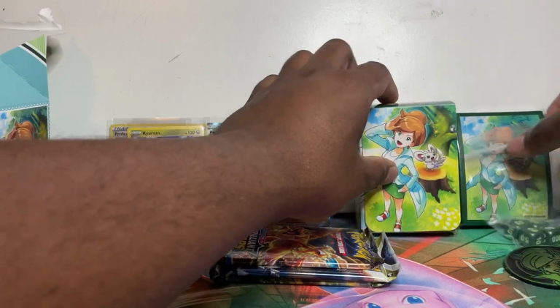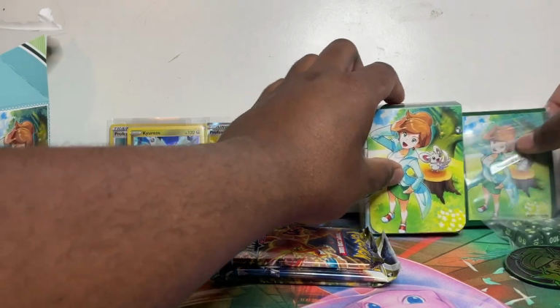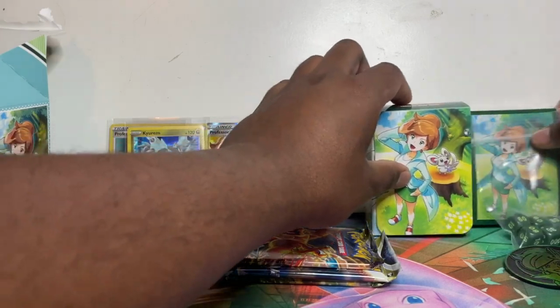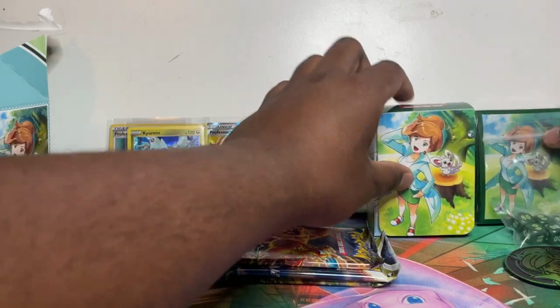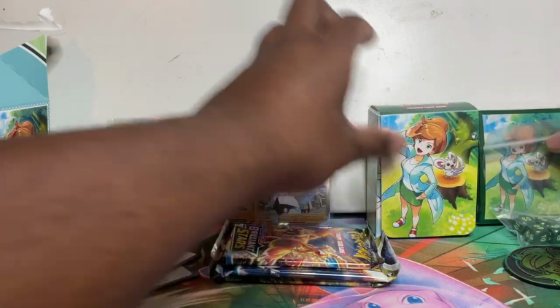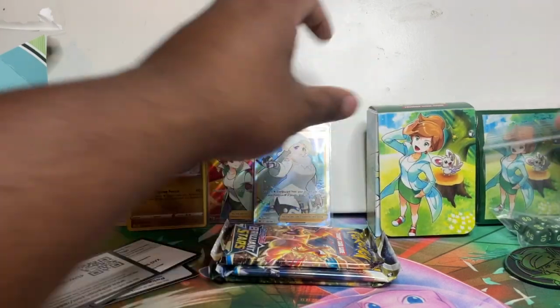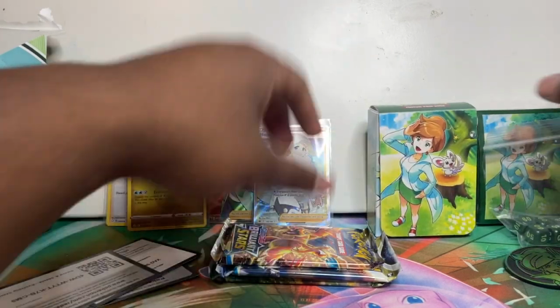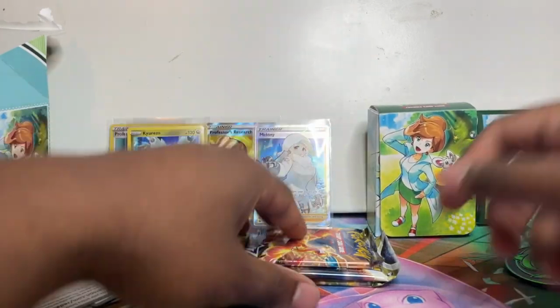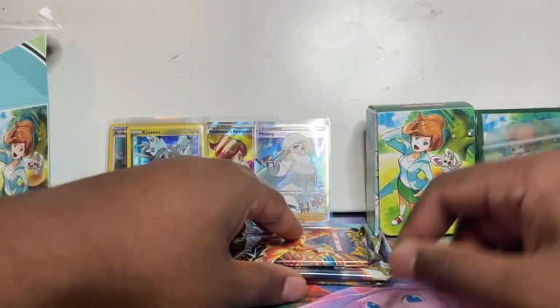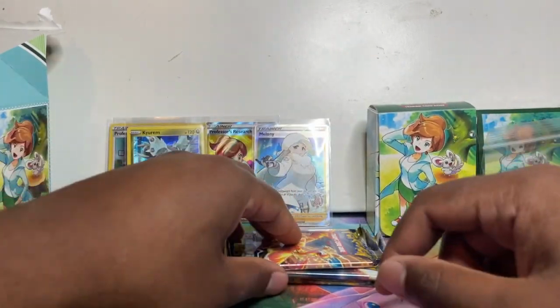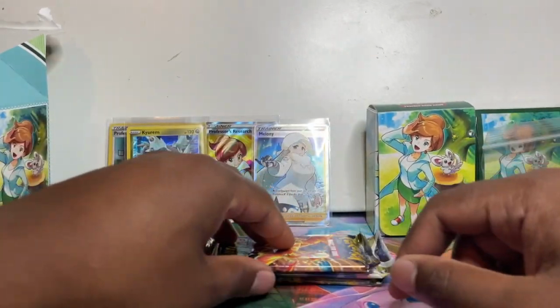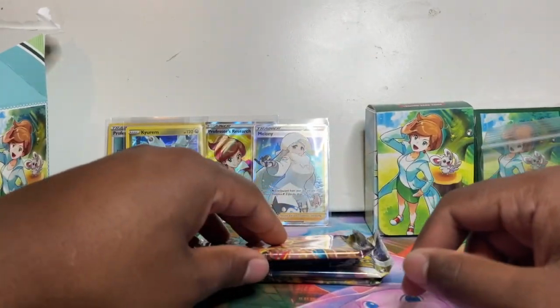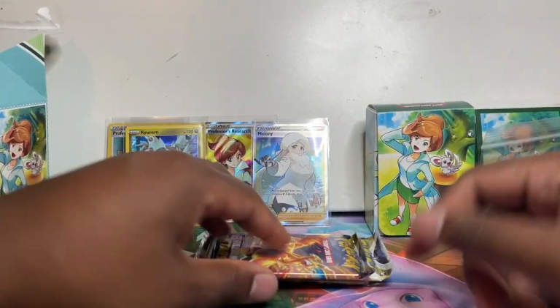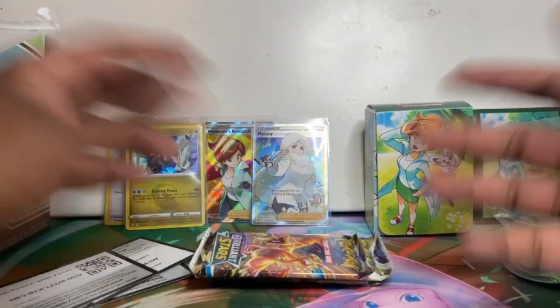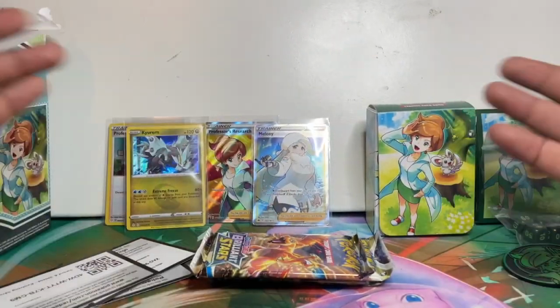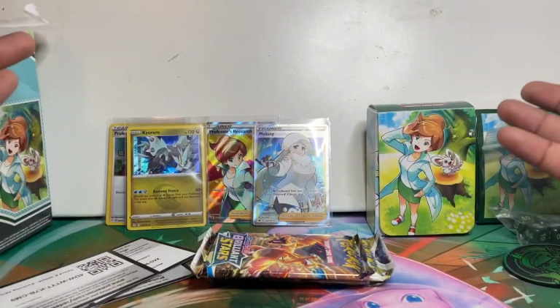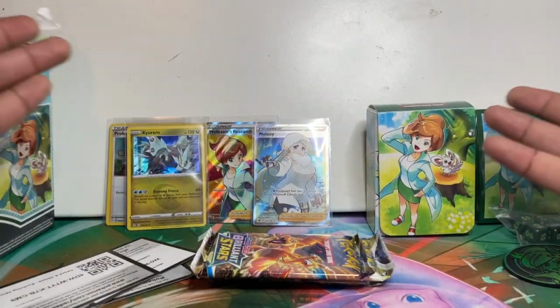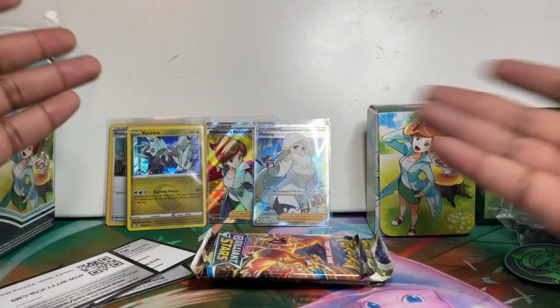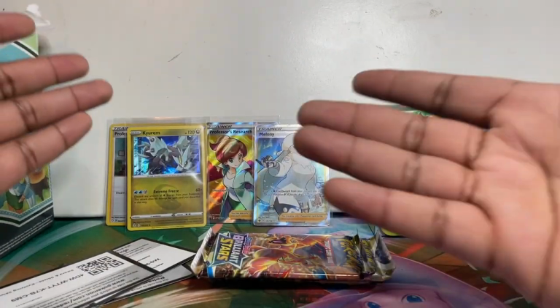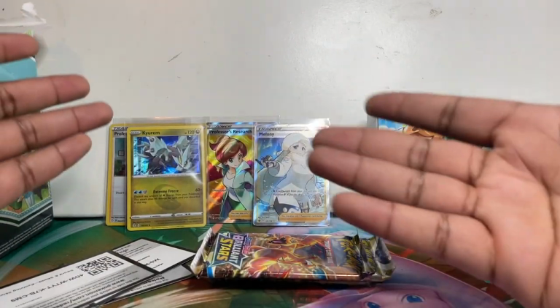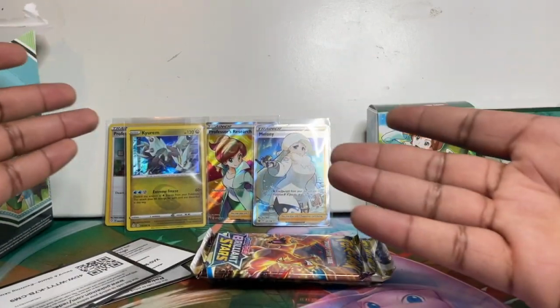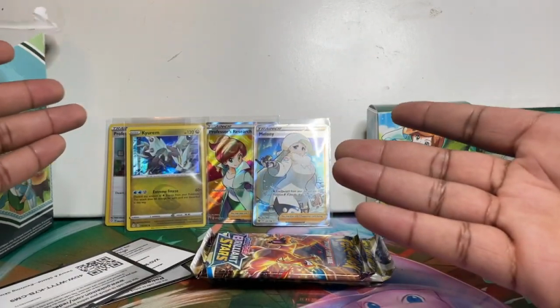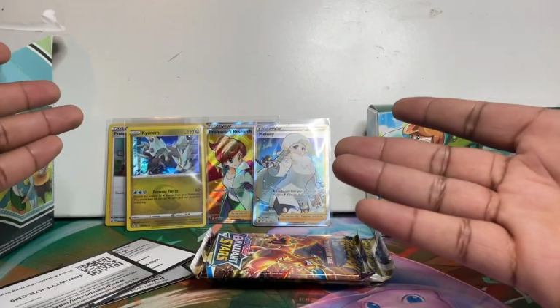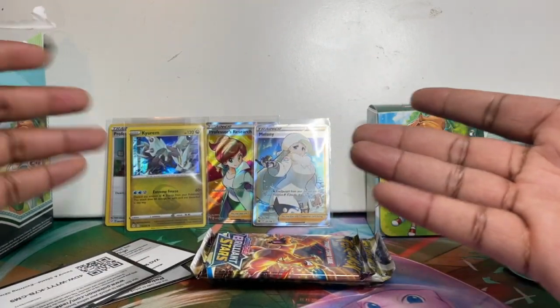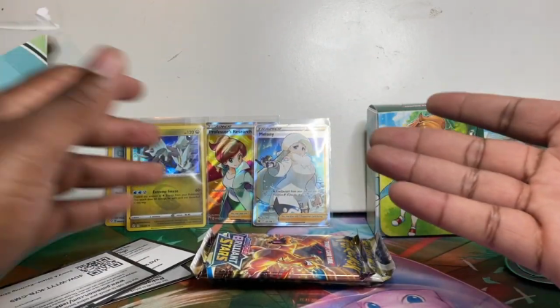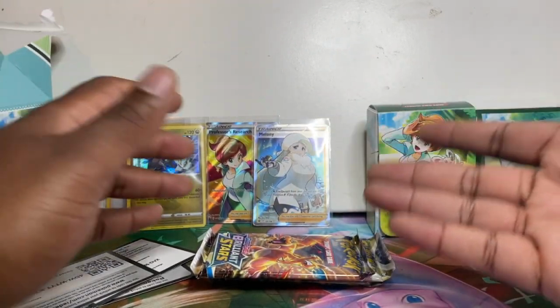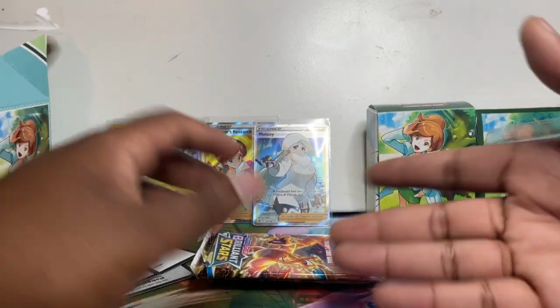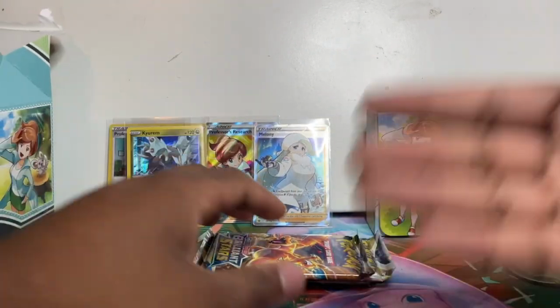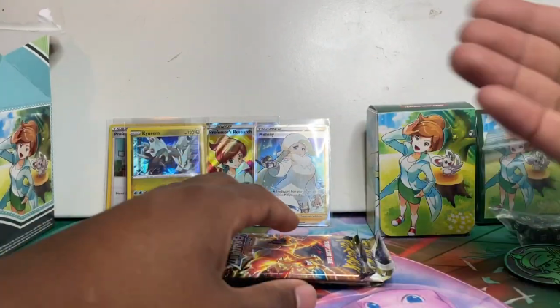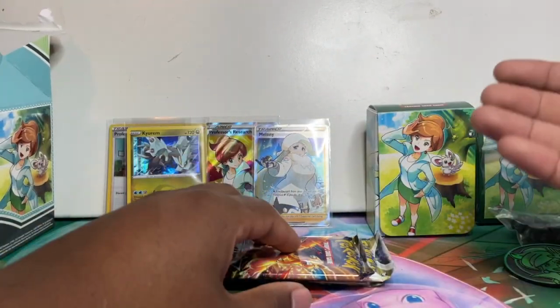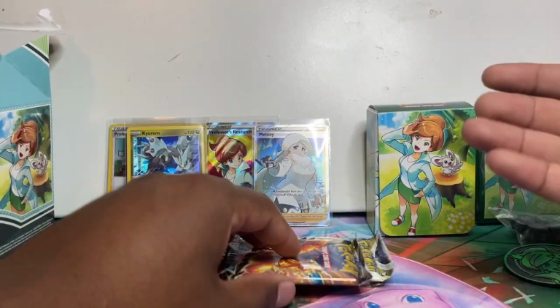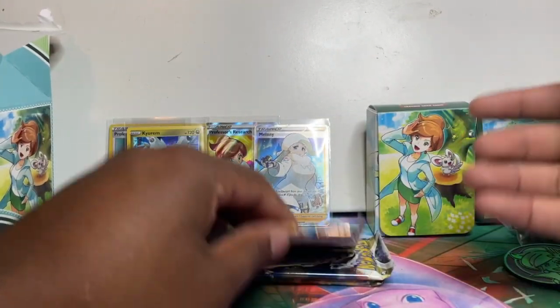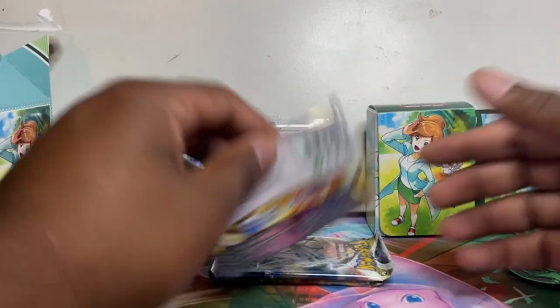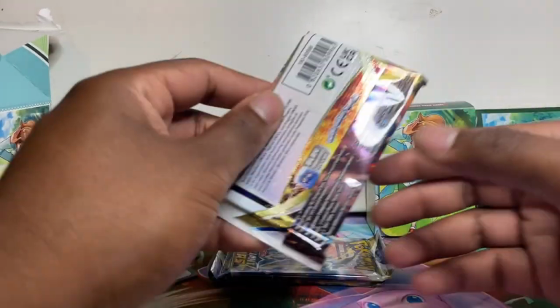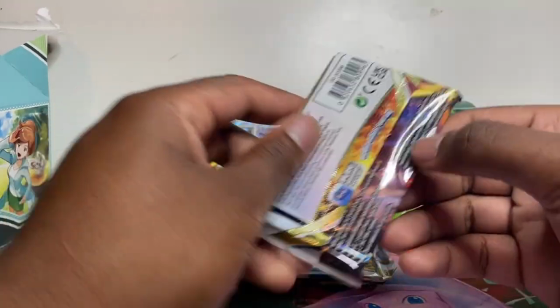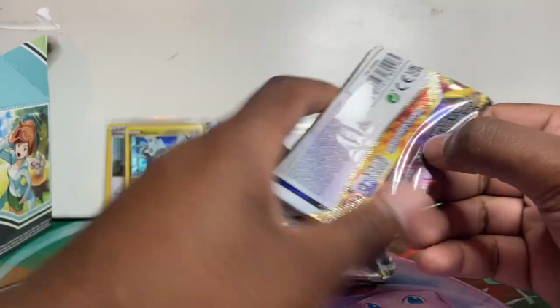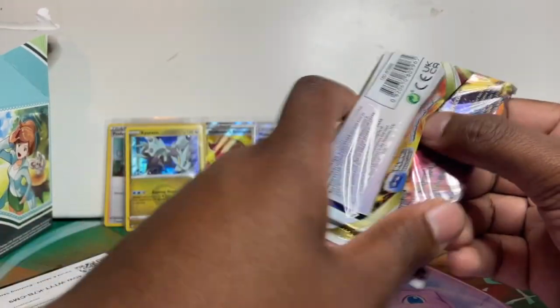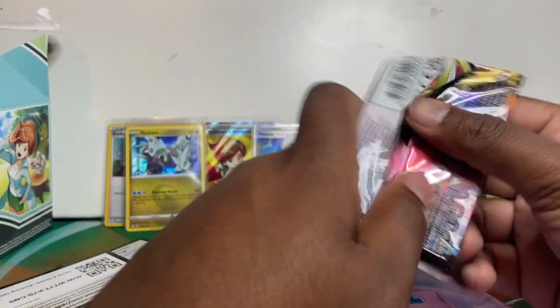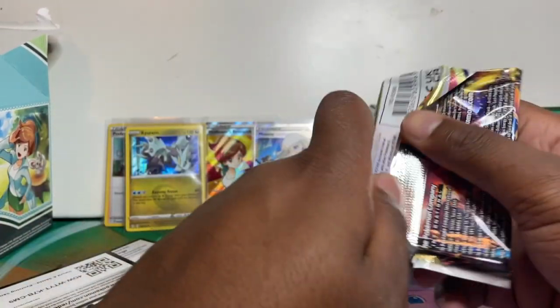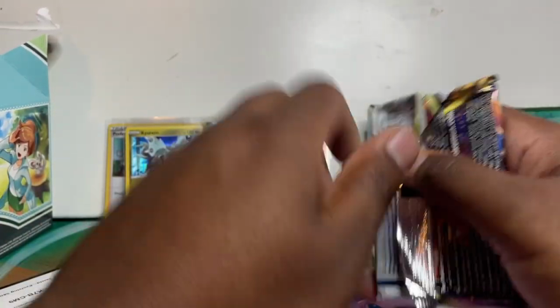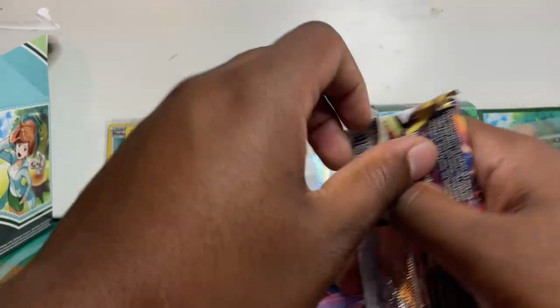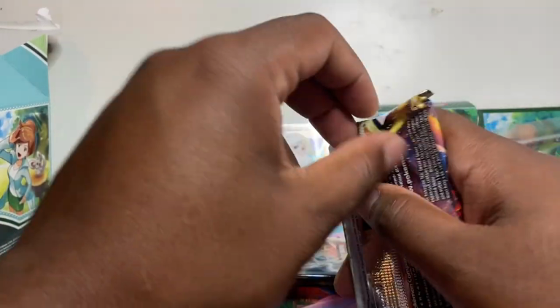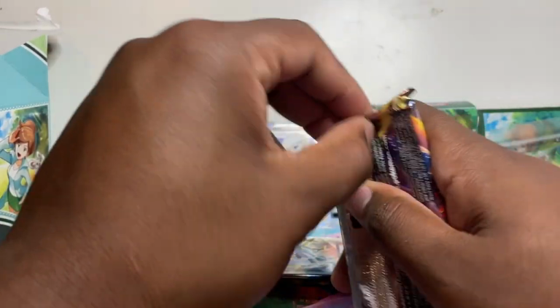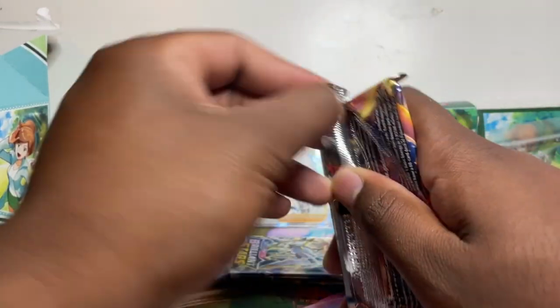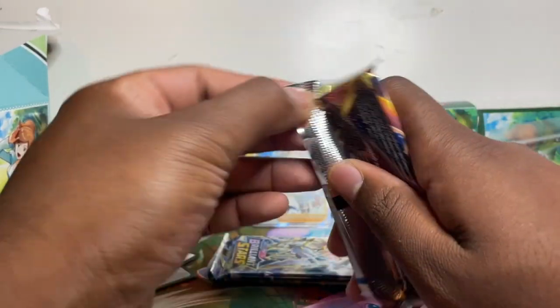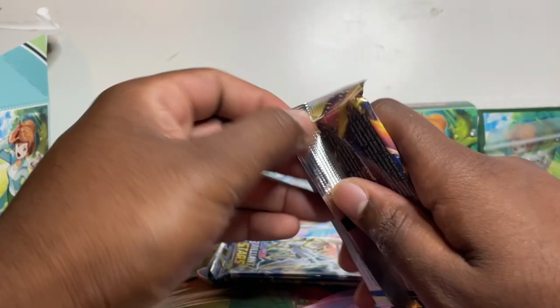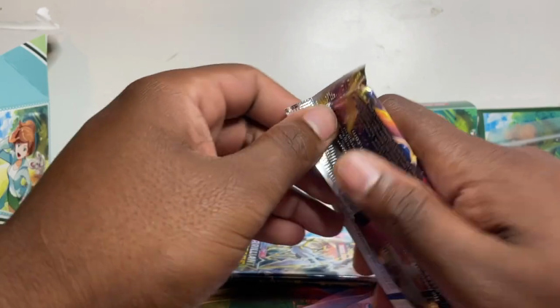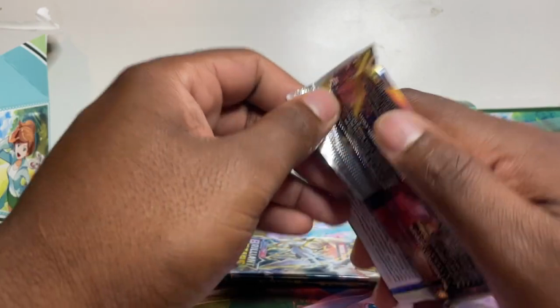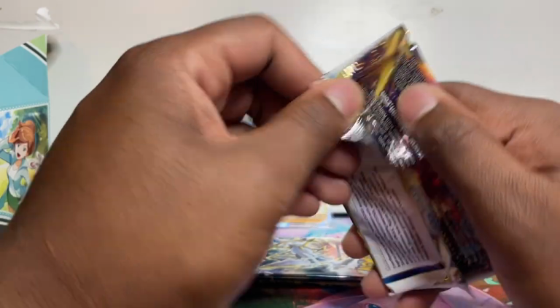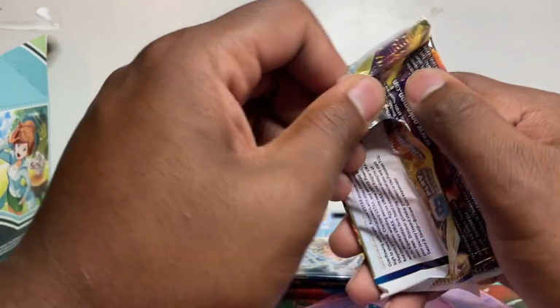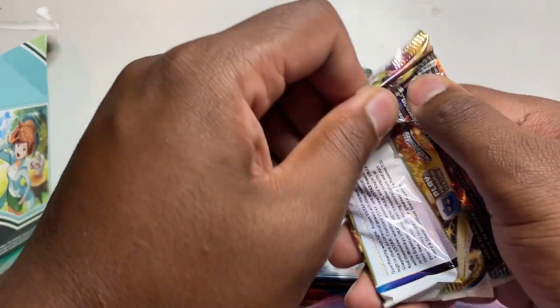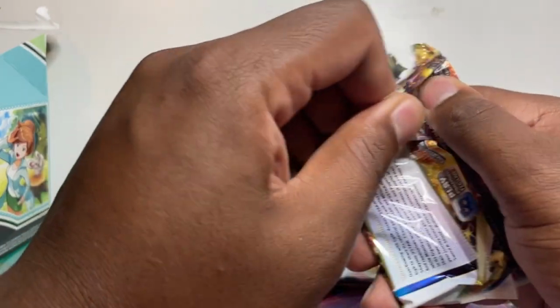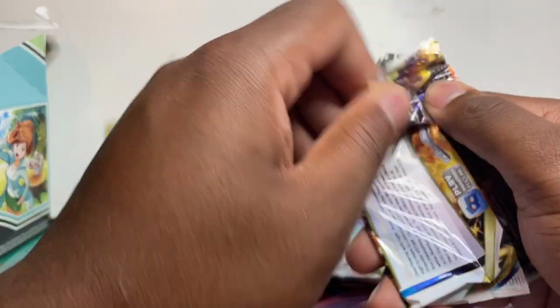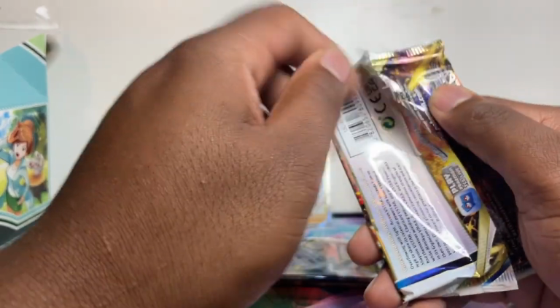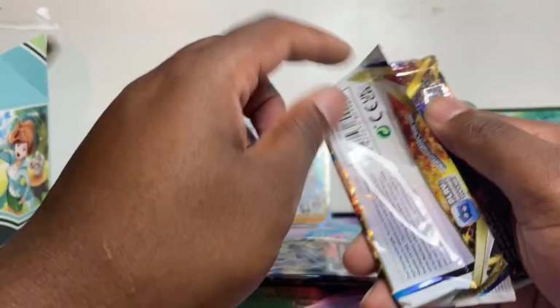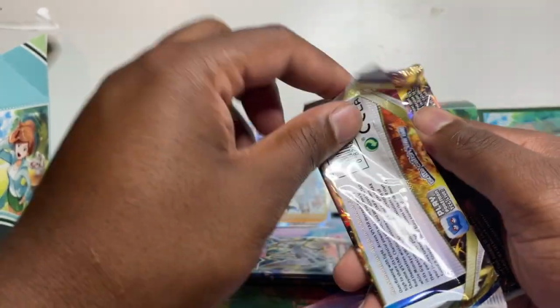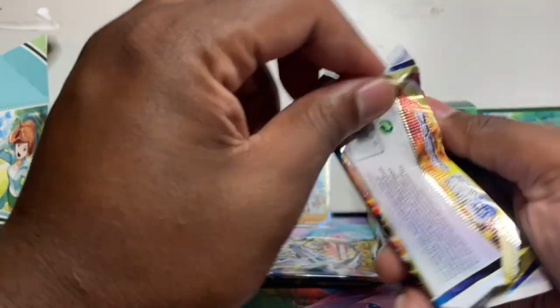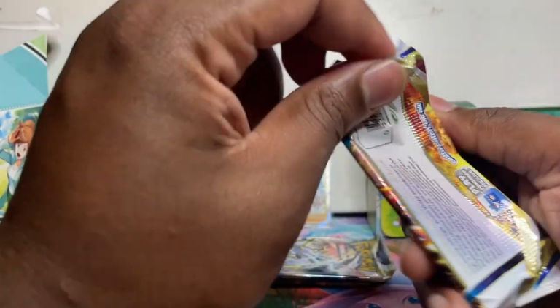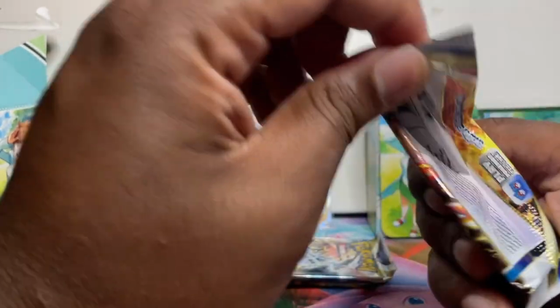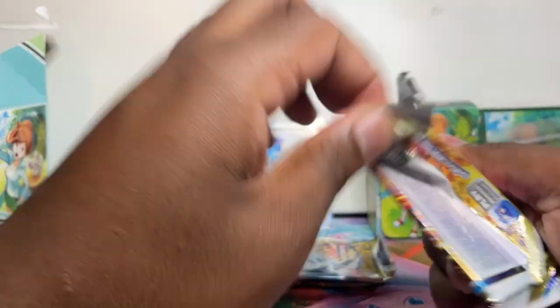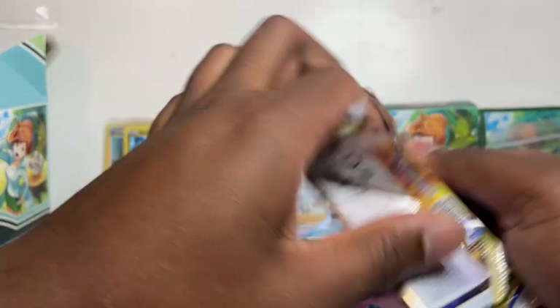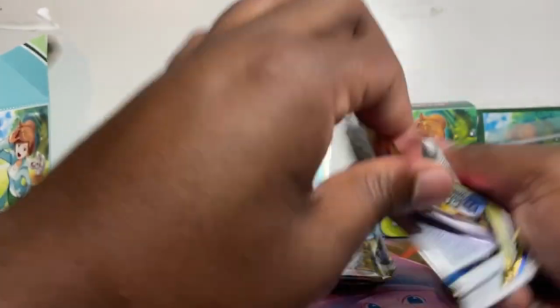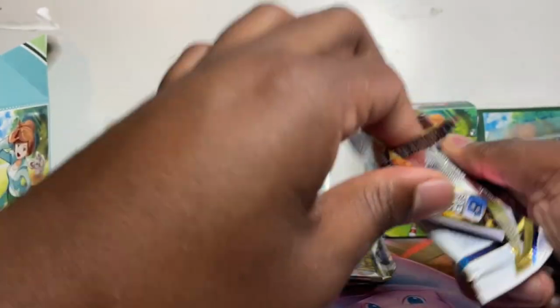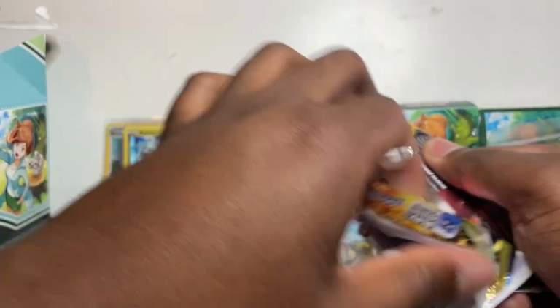It is a possibility that this stuff happens — they give you a green code but it can still be a hit. In reprints it happens quite a bit. I wasn't expecting it, I was just churning it out — but we've got a holo rare! We could have got an alt art there with a green code — imagine that!